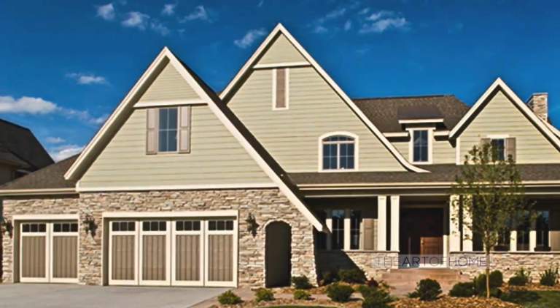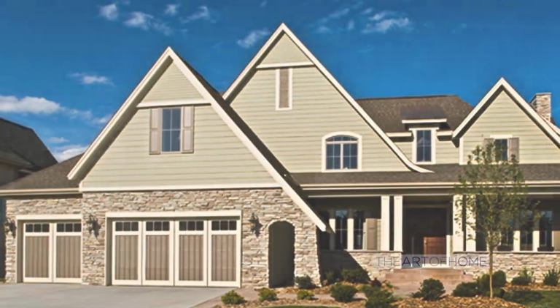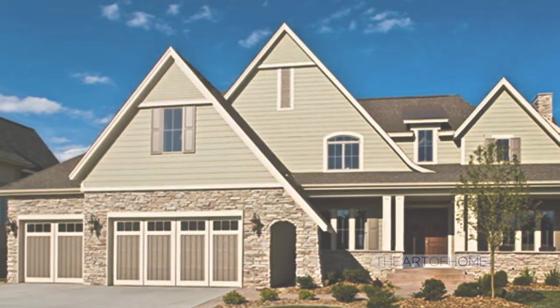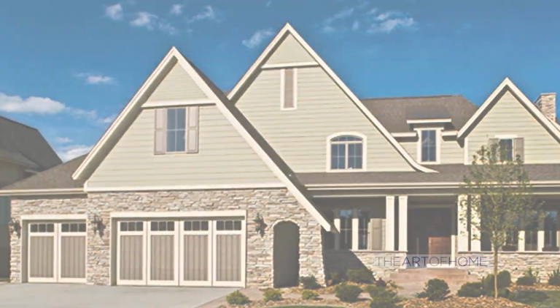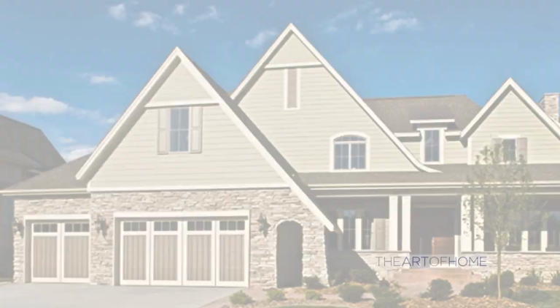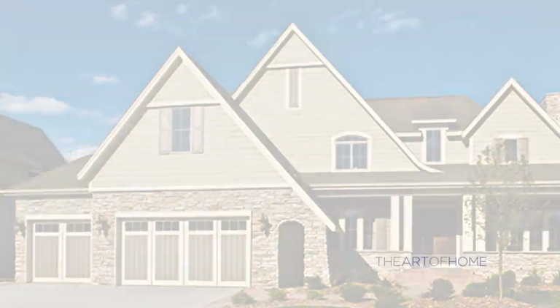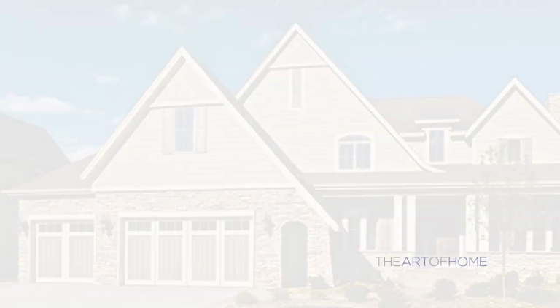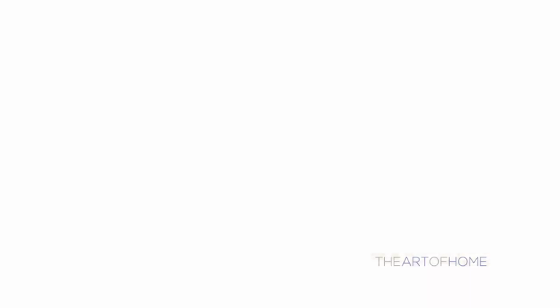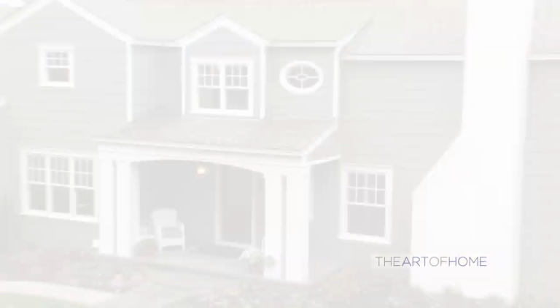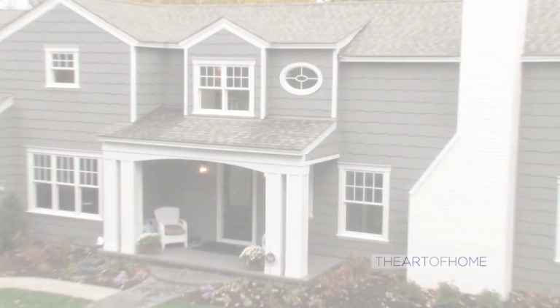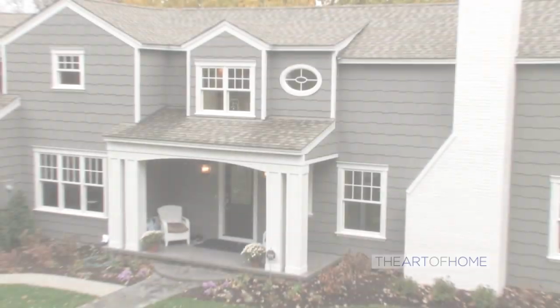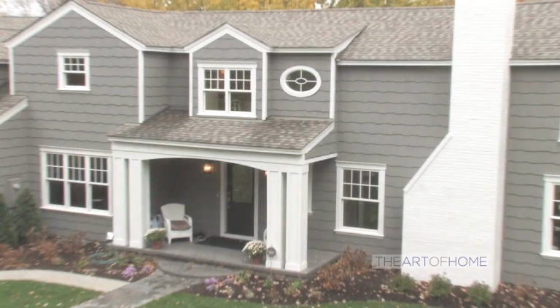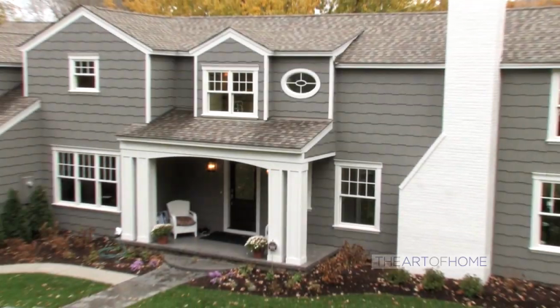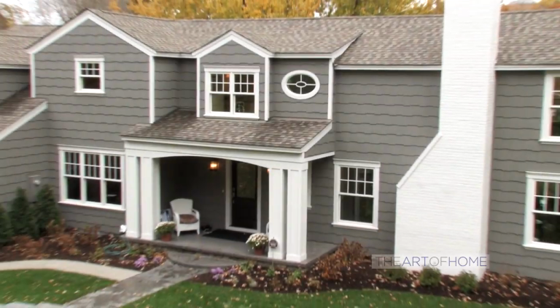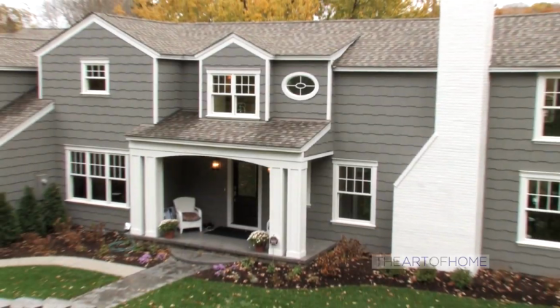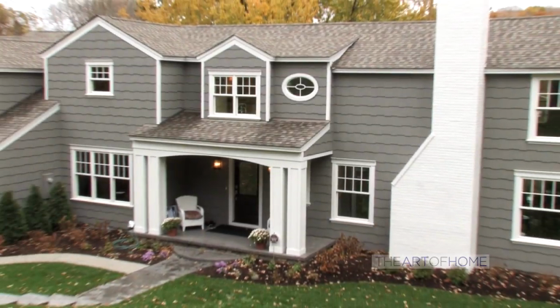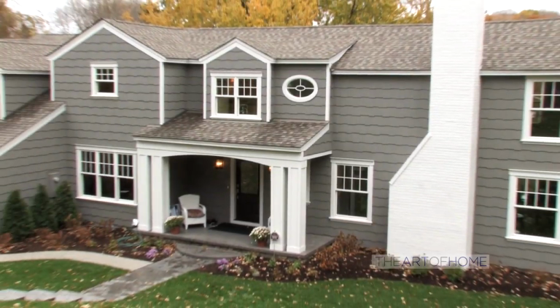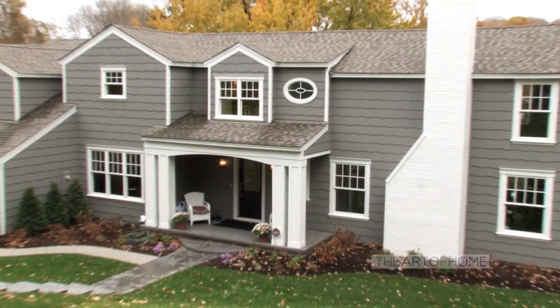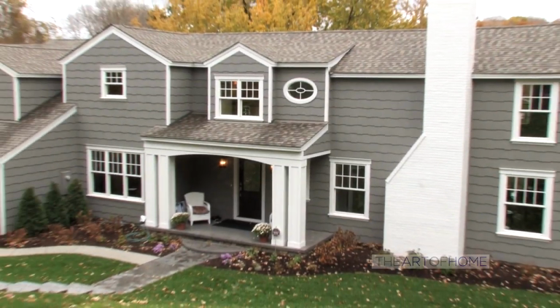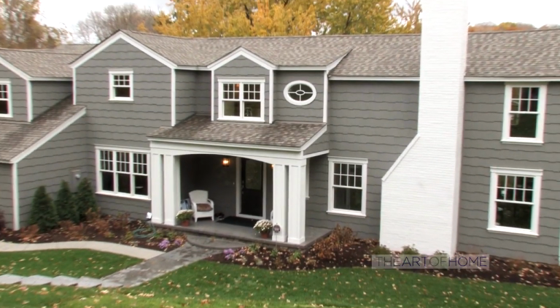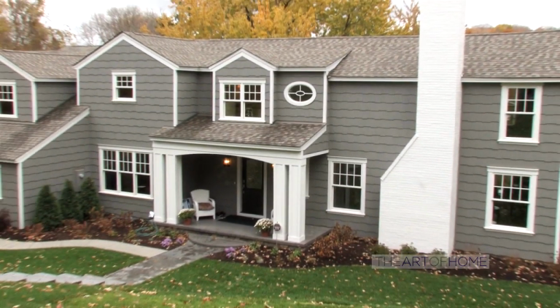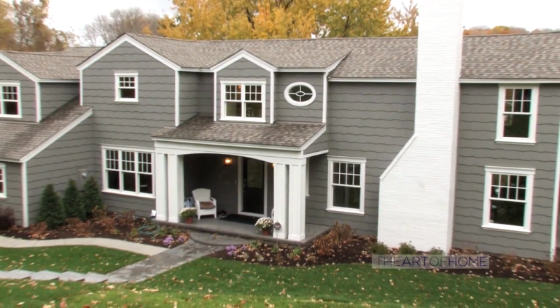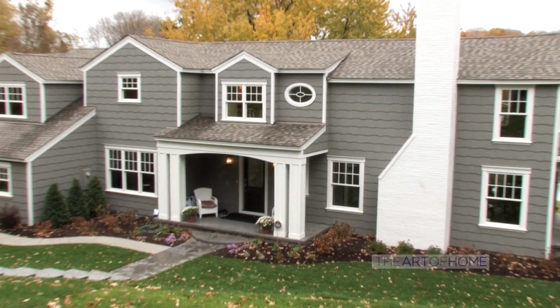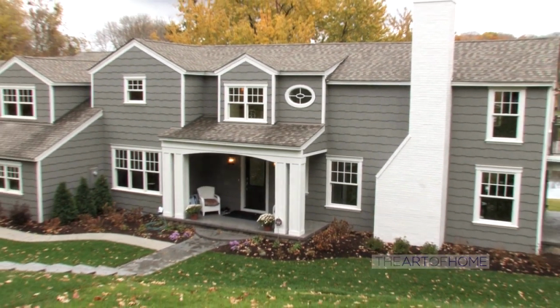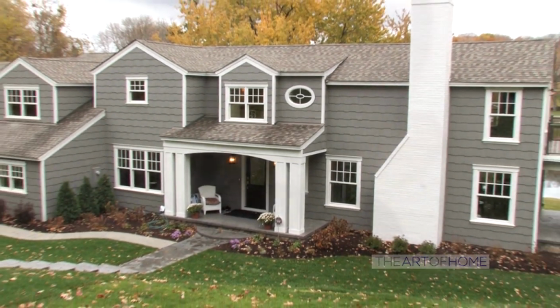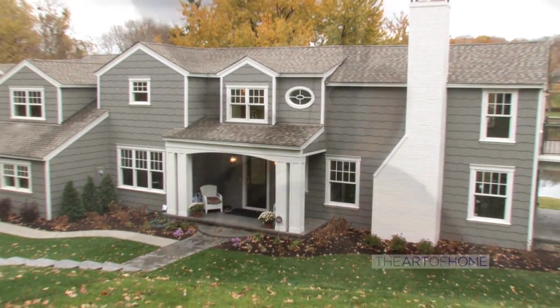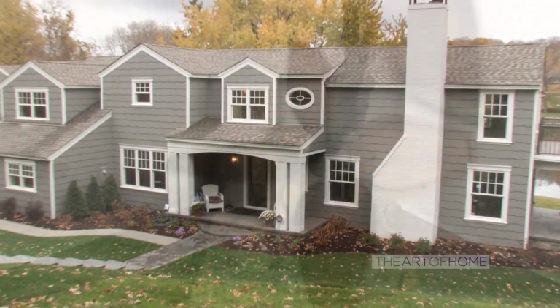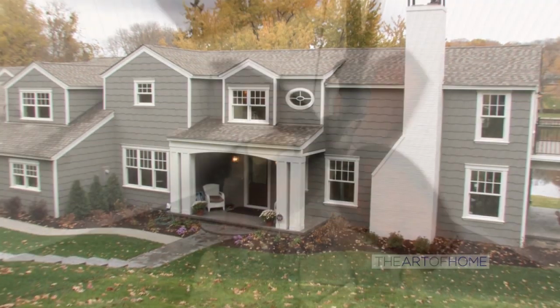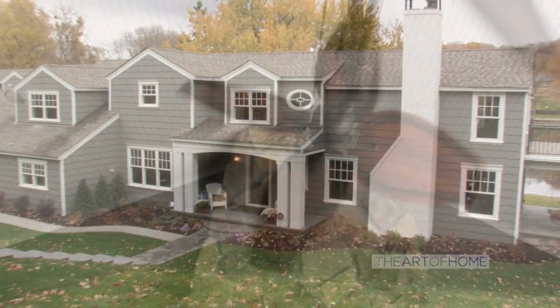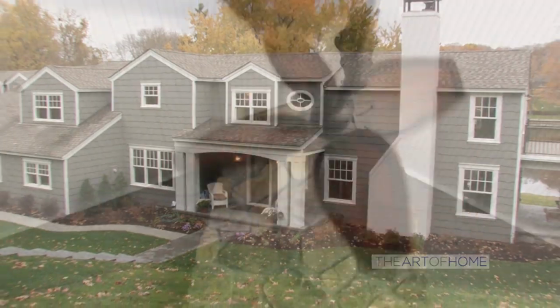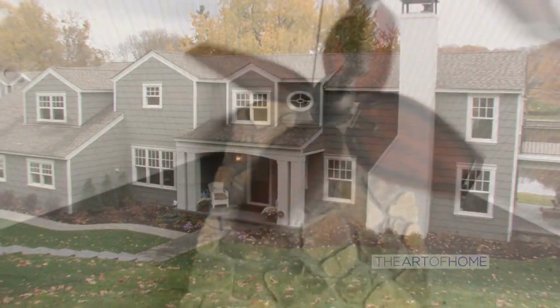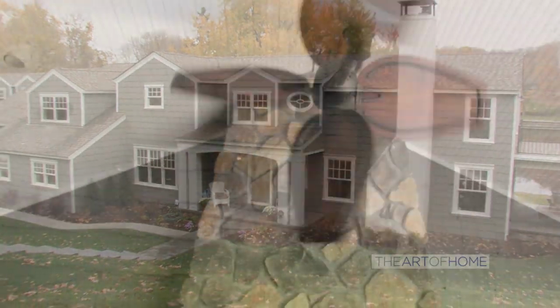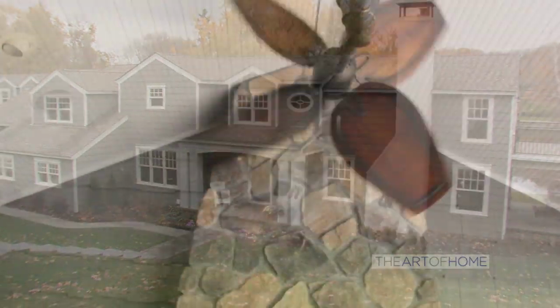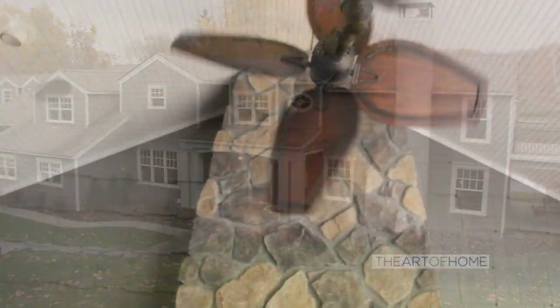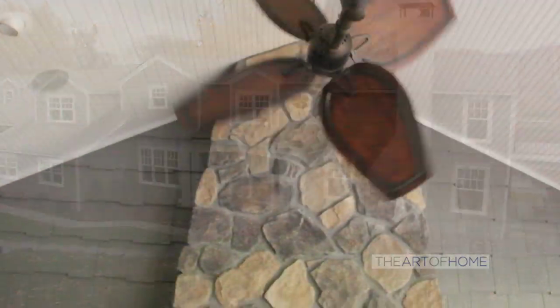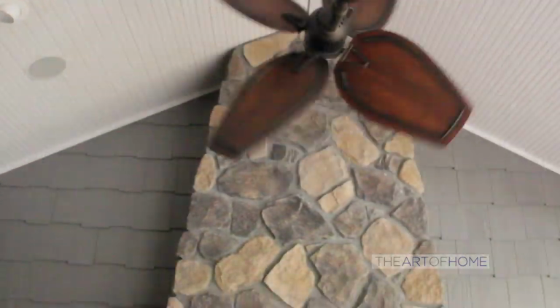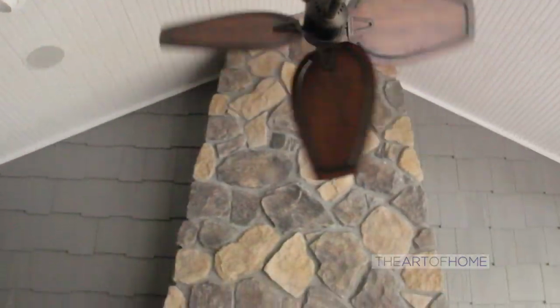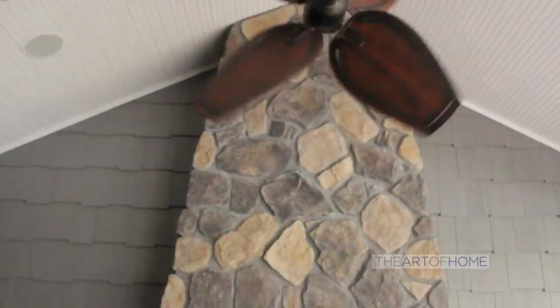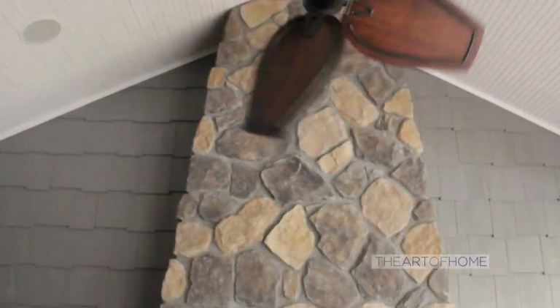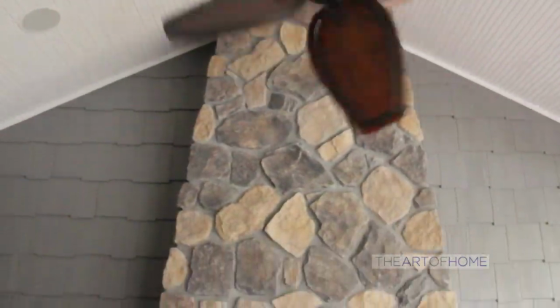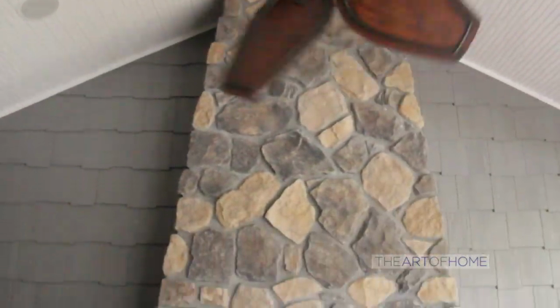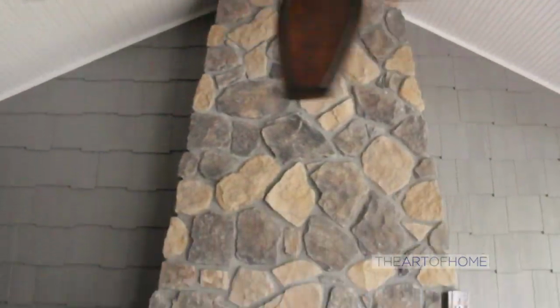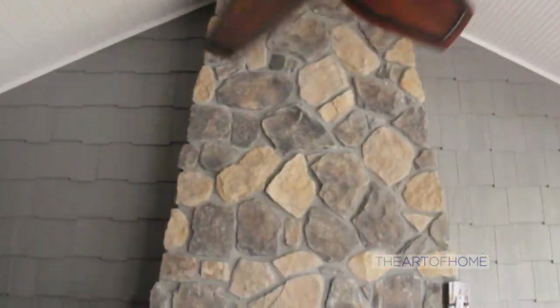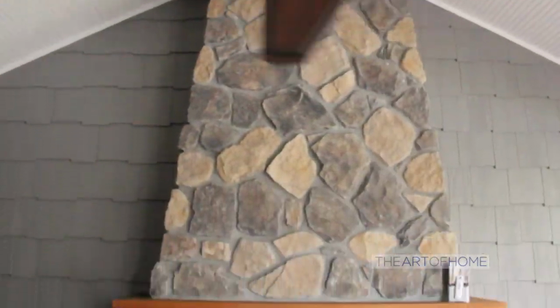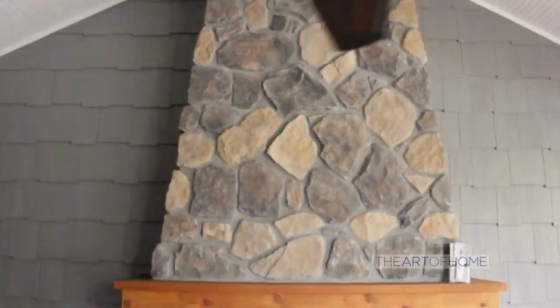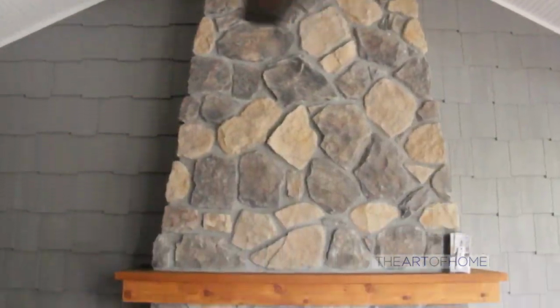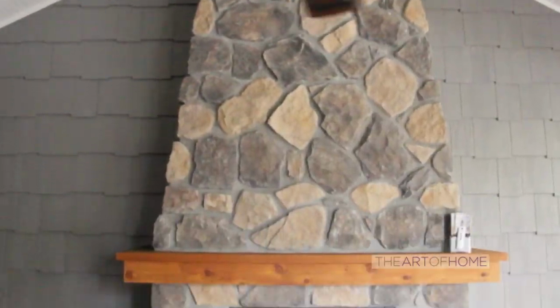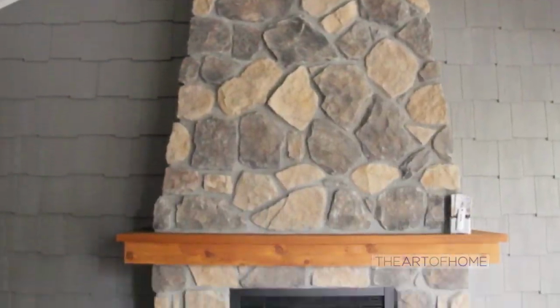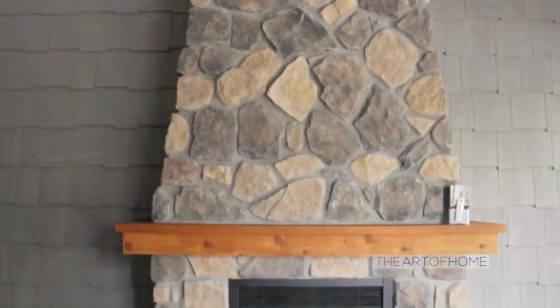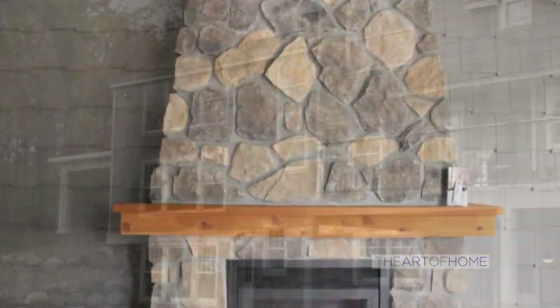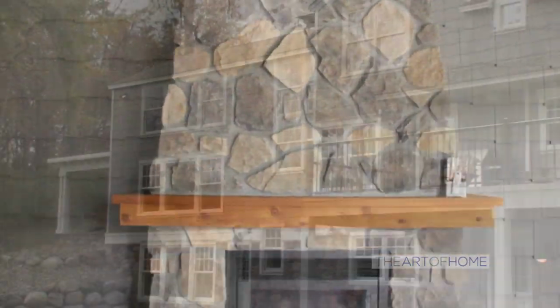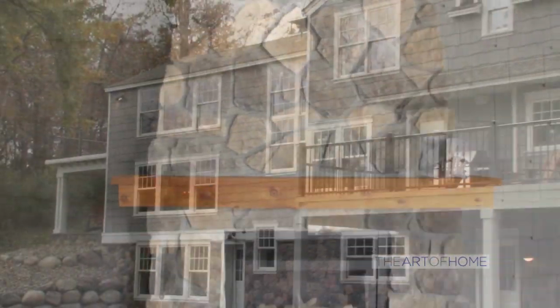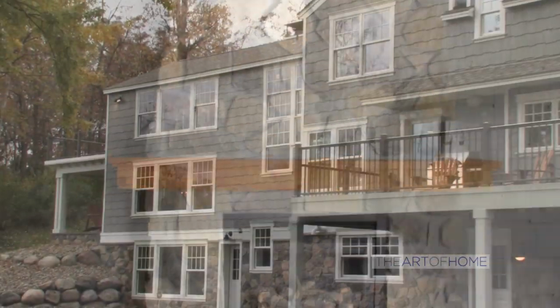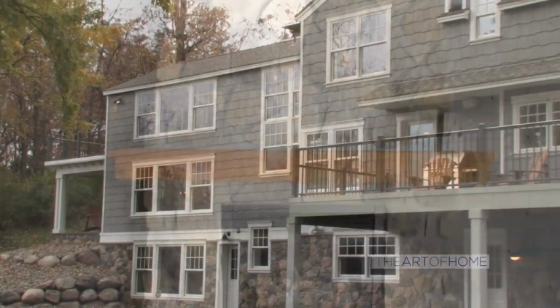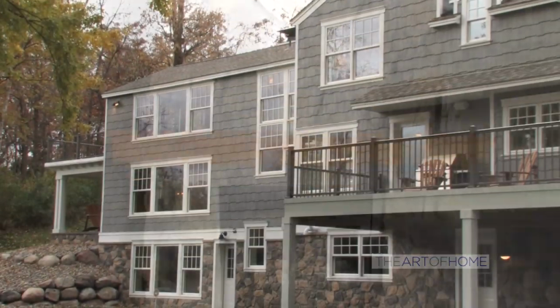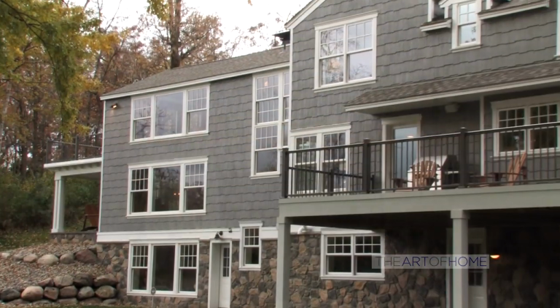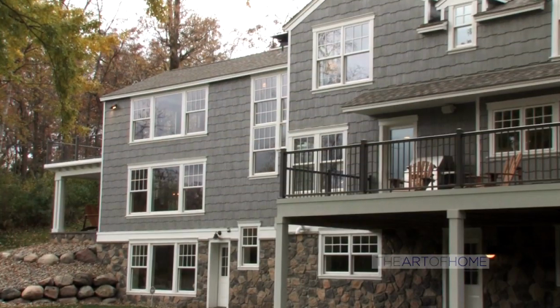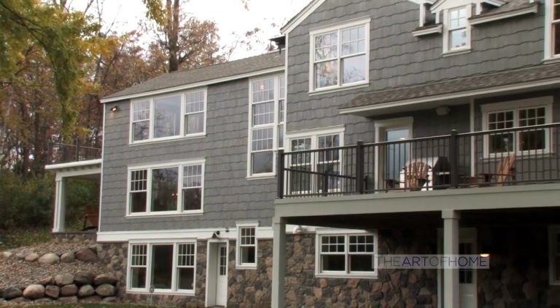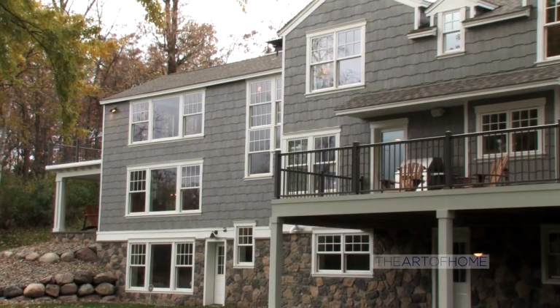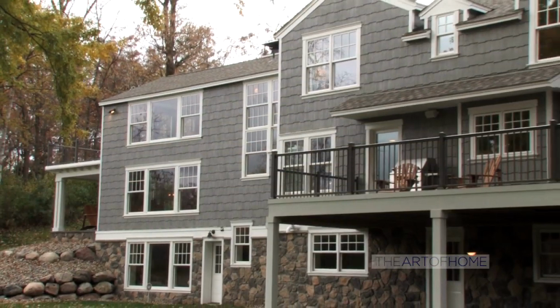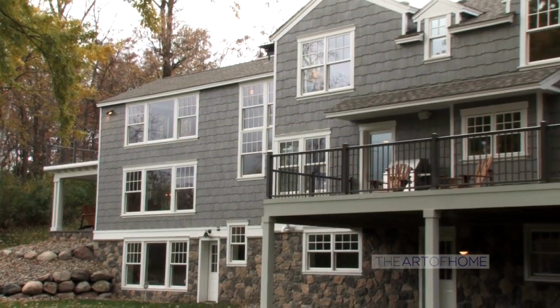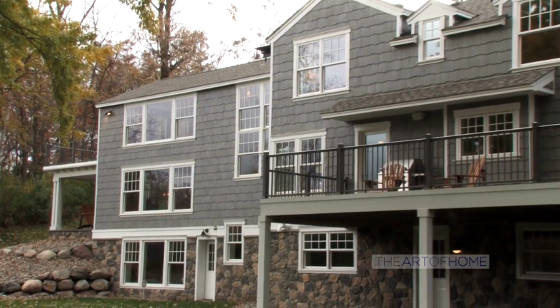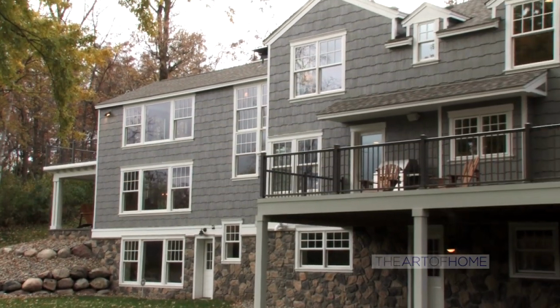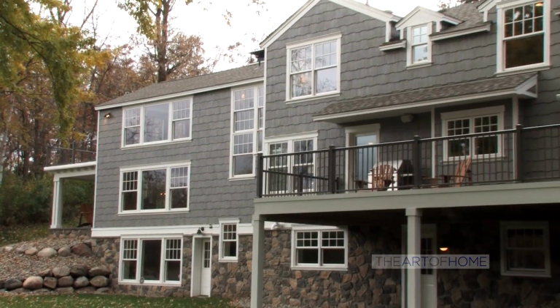On today's show, we'll be visiting a home created by JMS Custom Homes, a premier builder located in the Twin Cities.